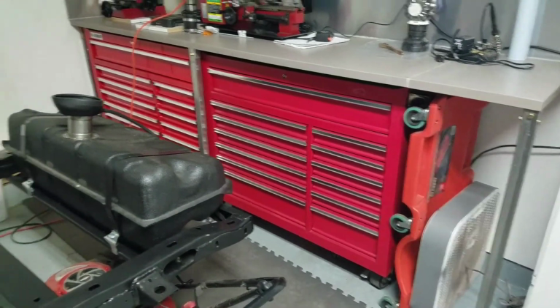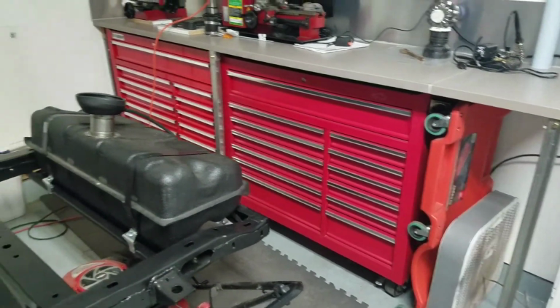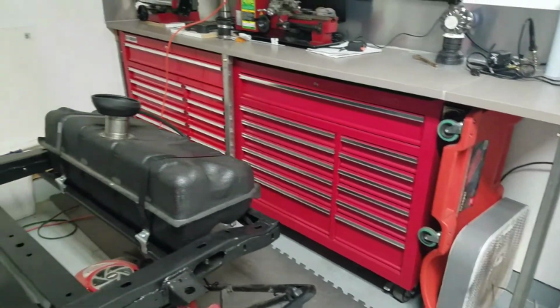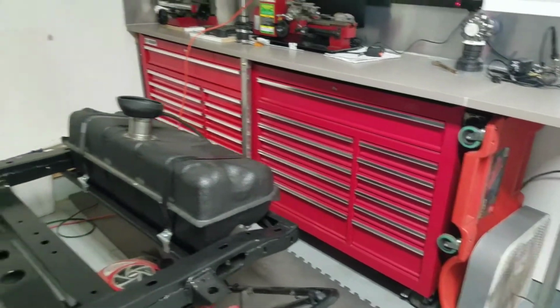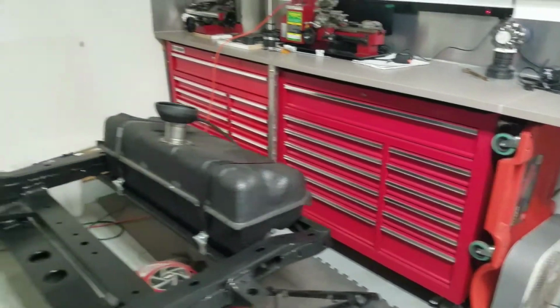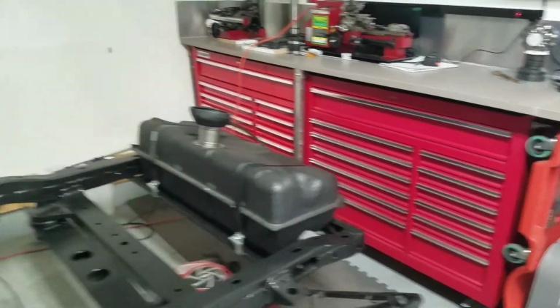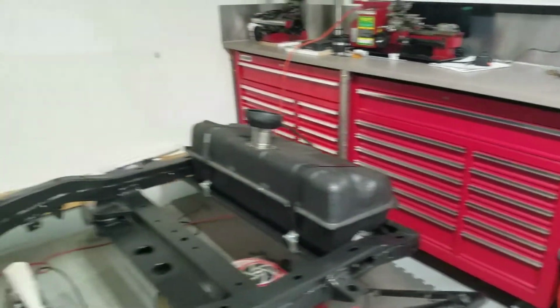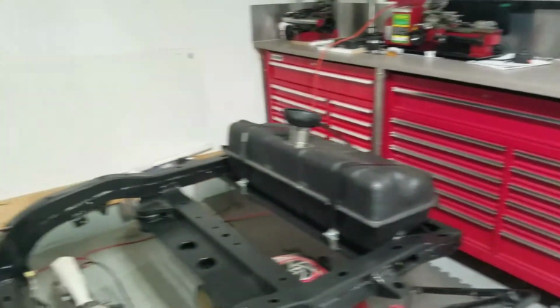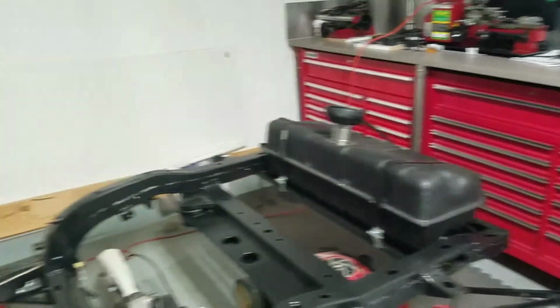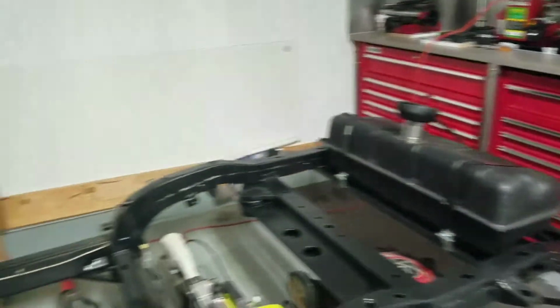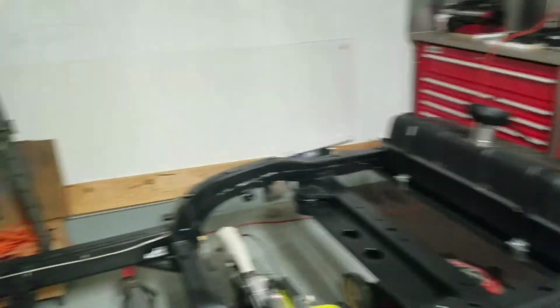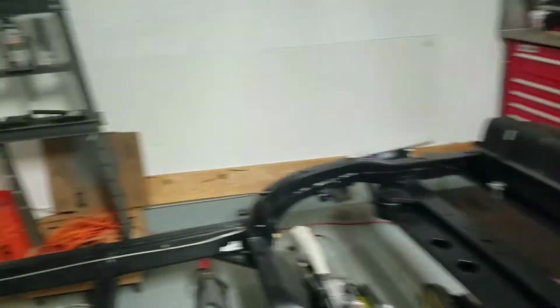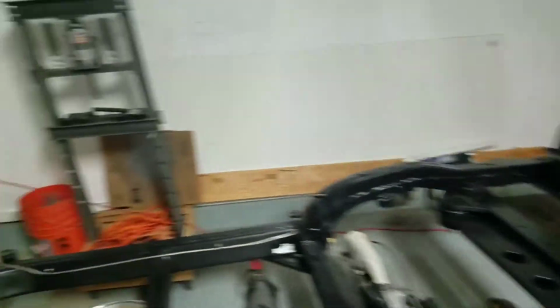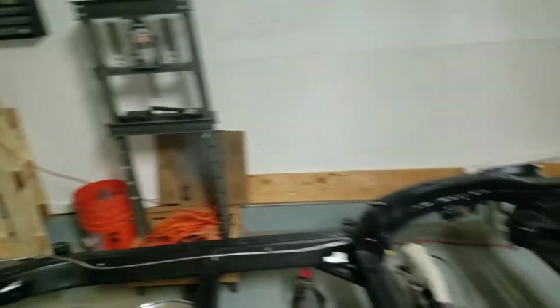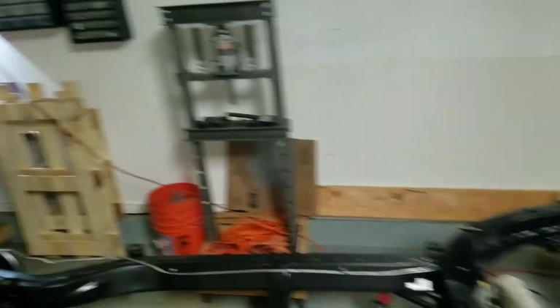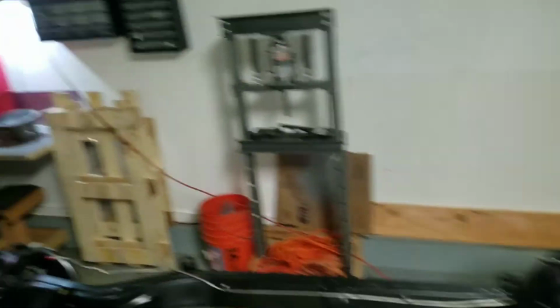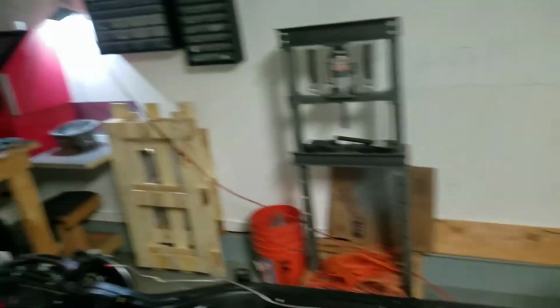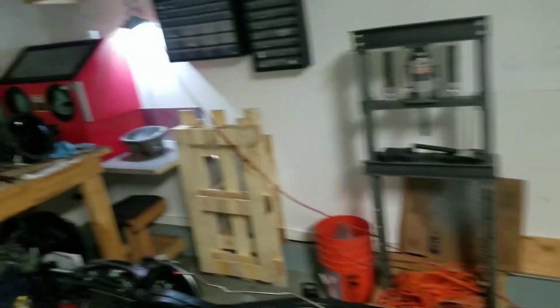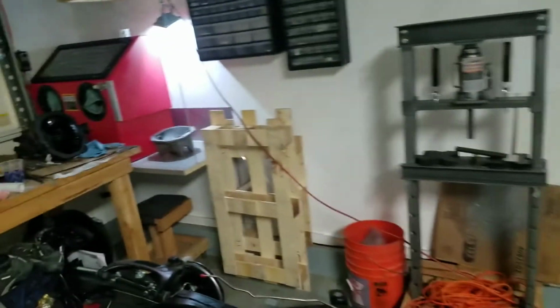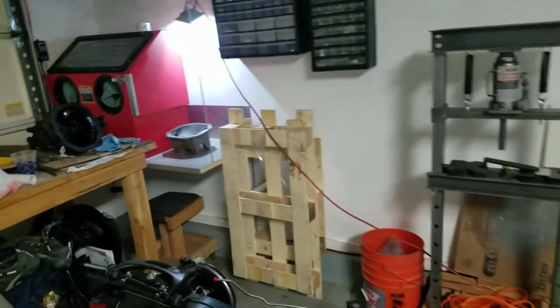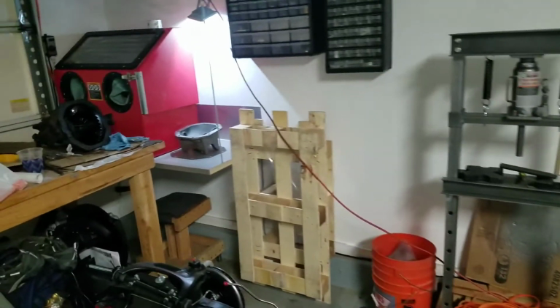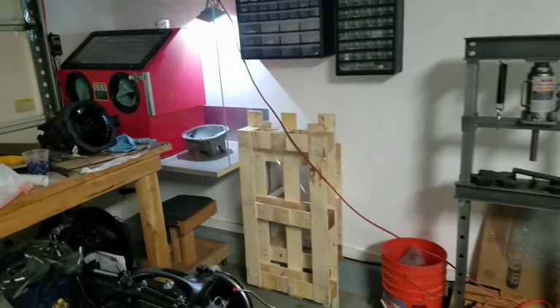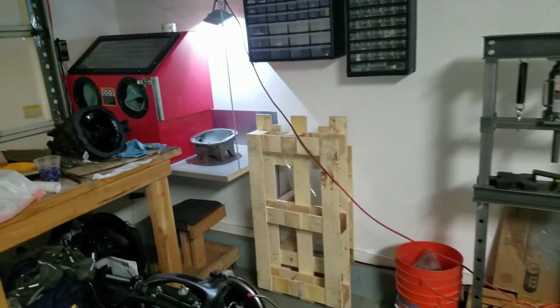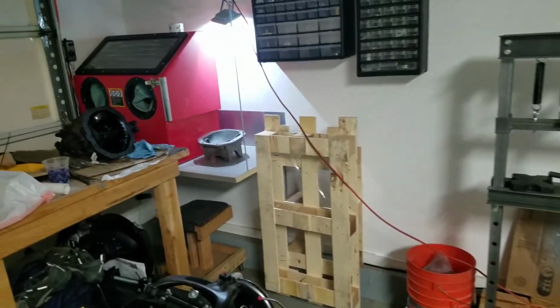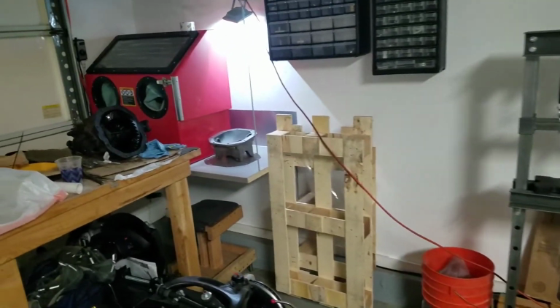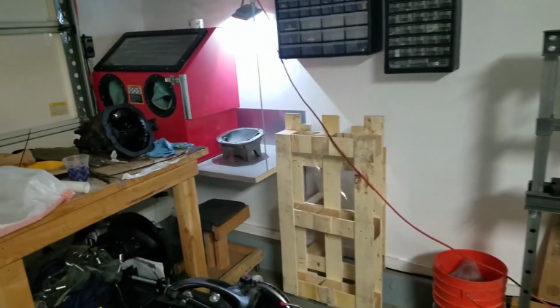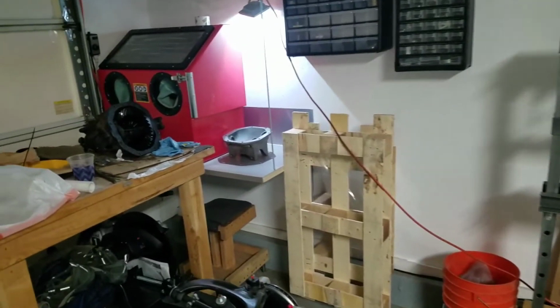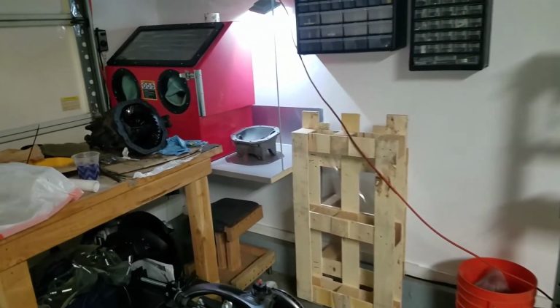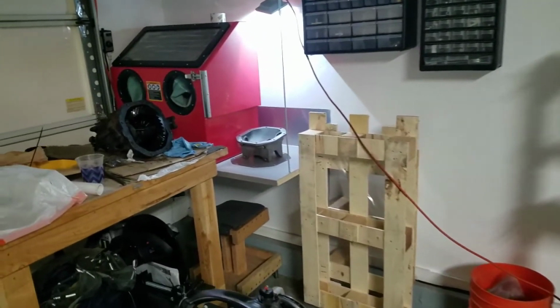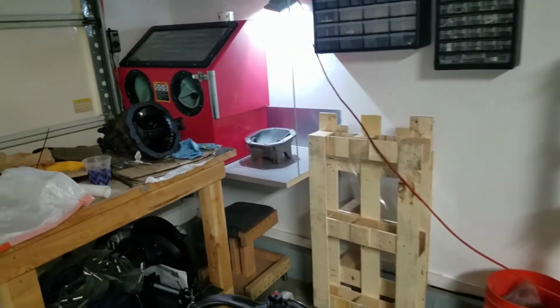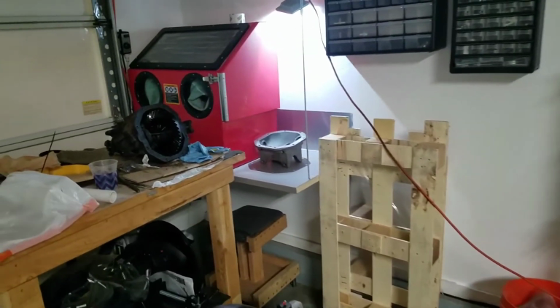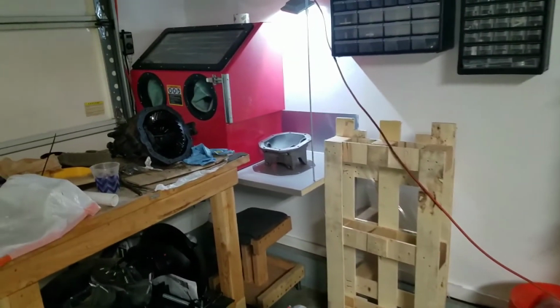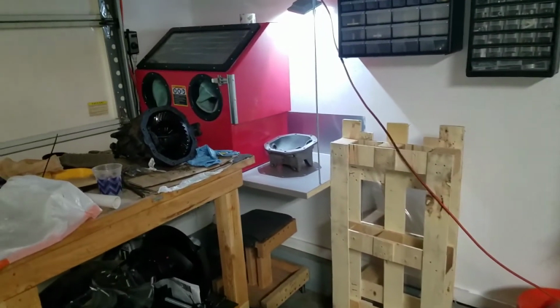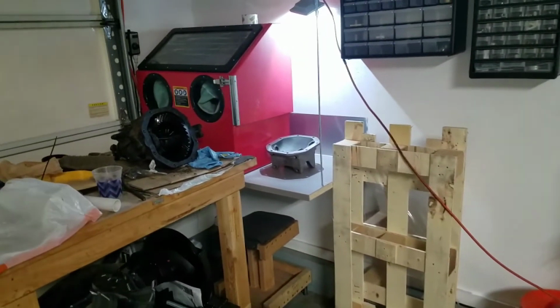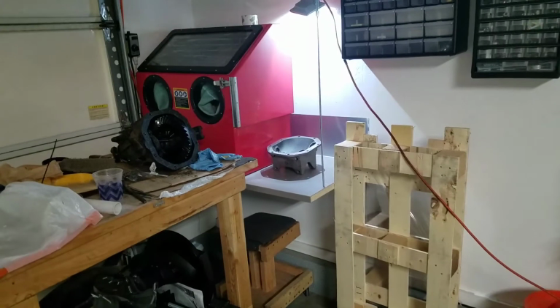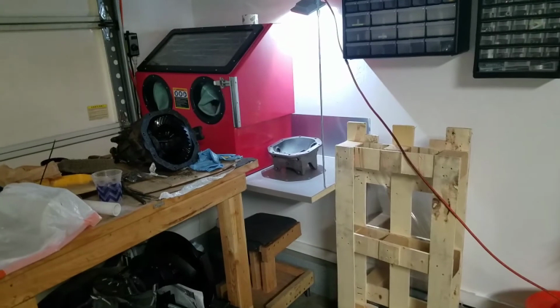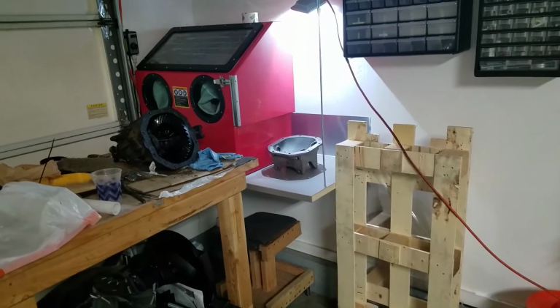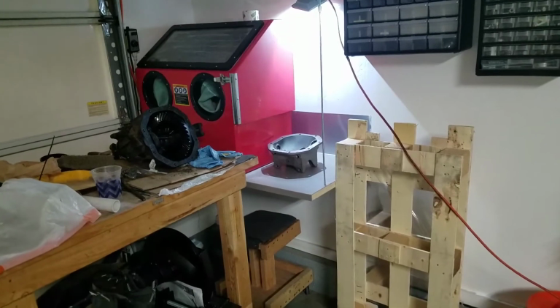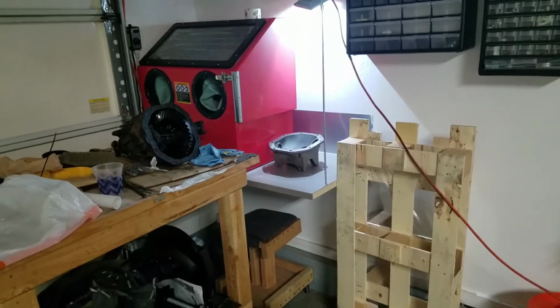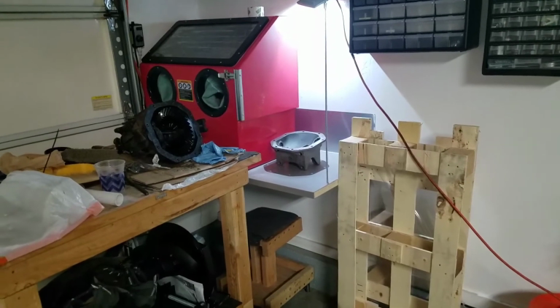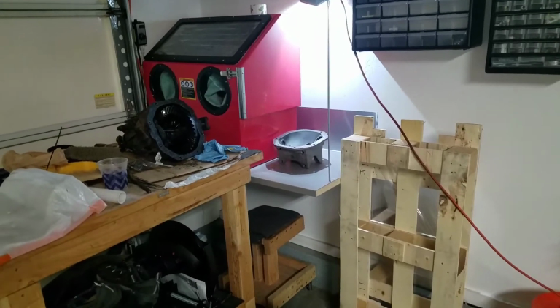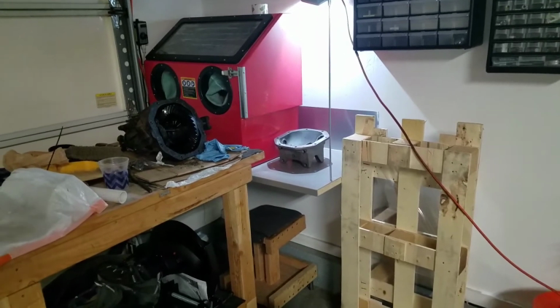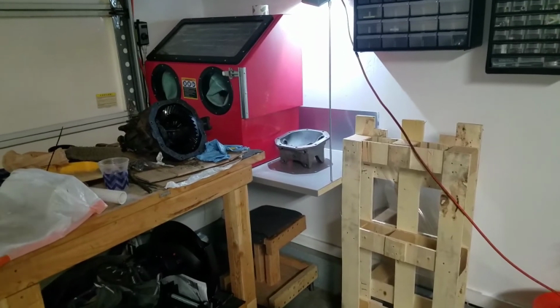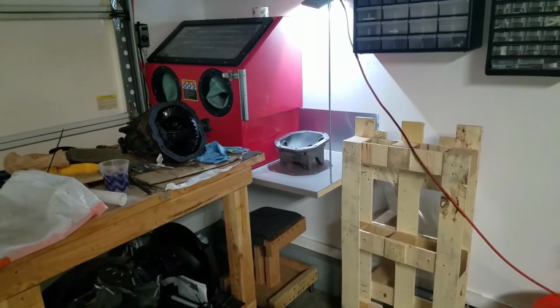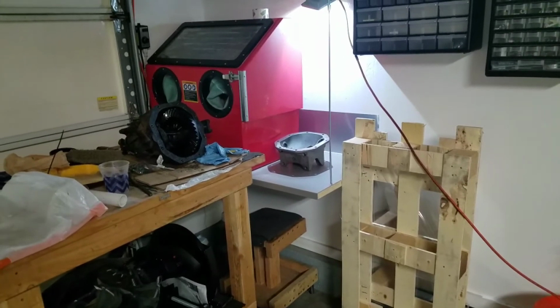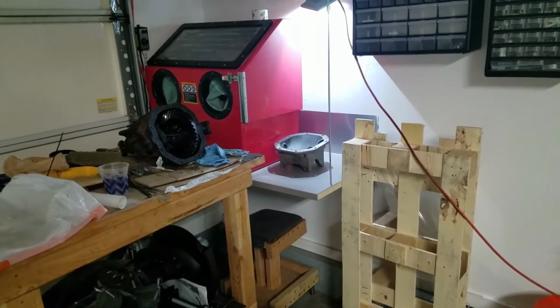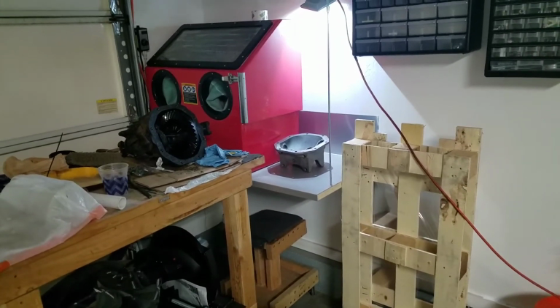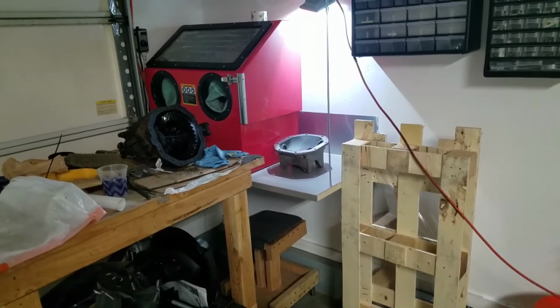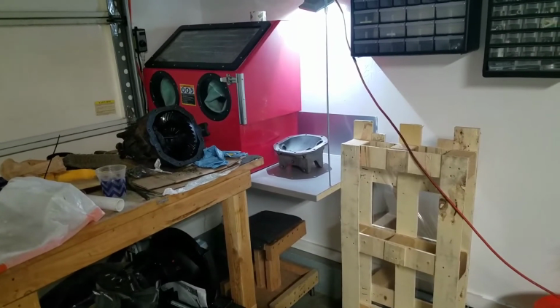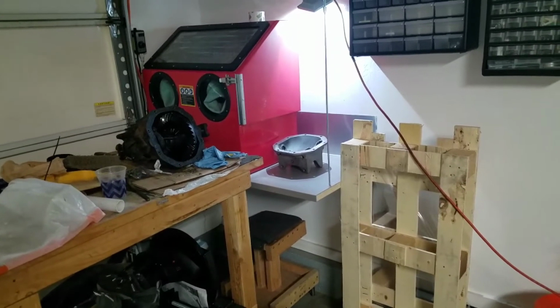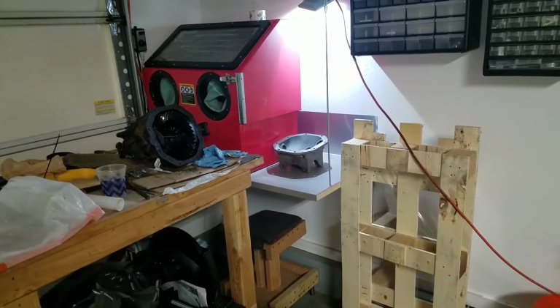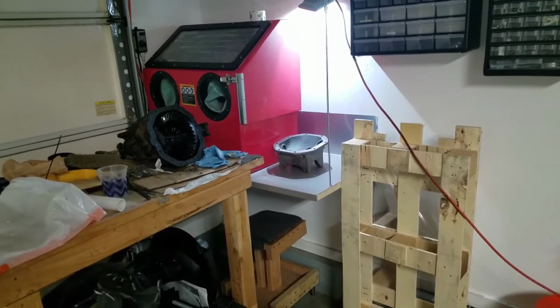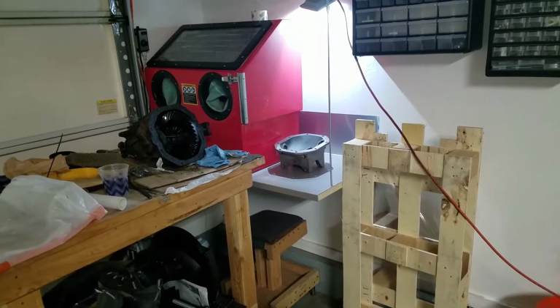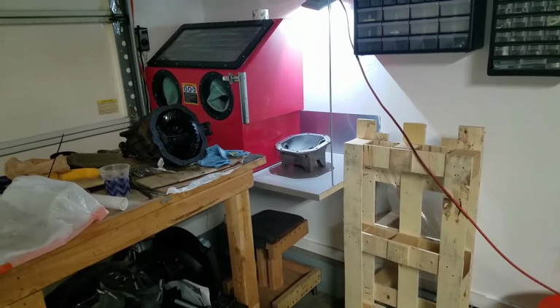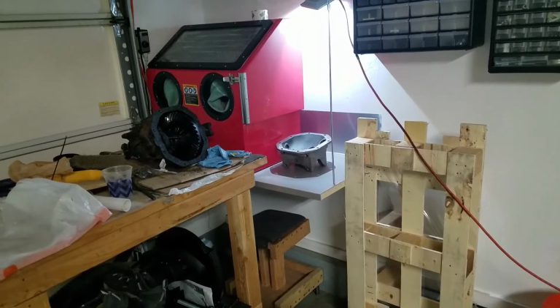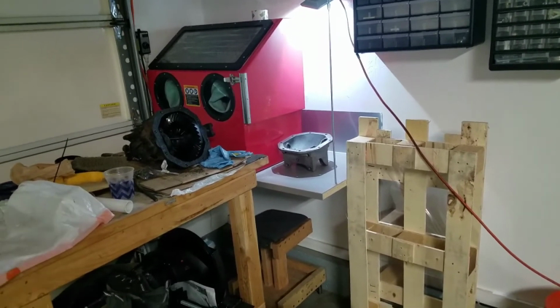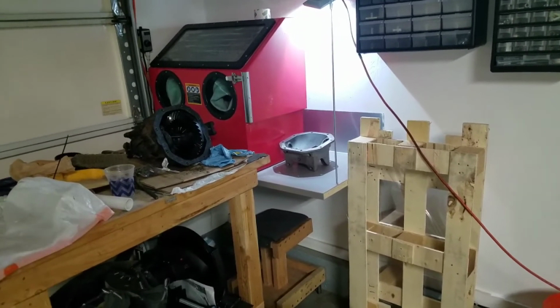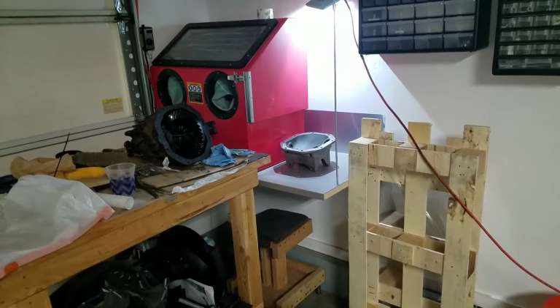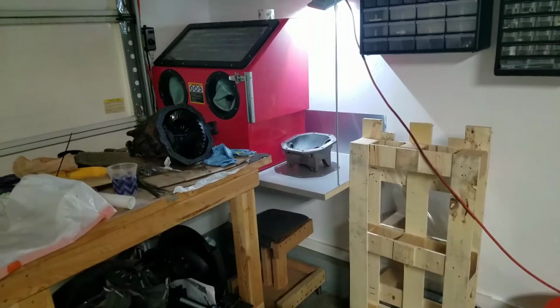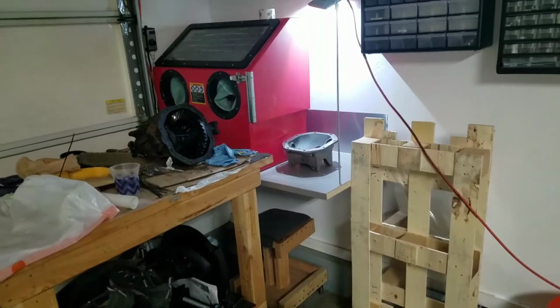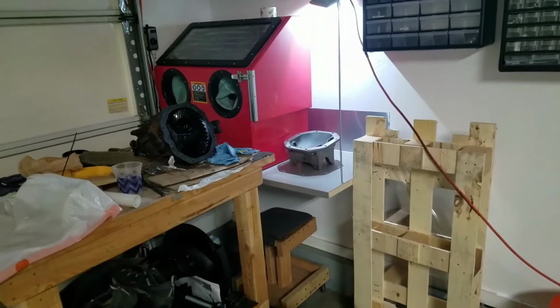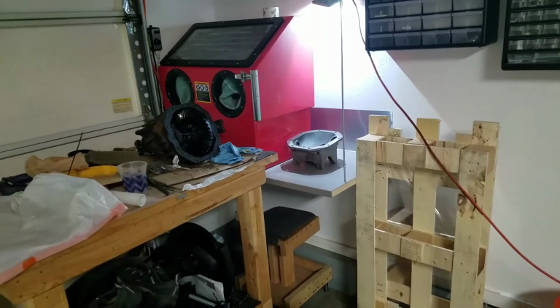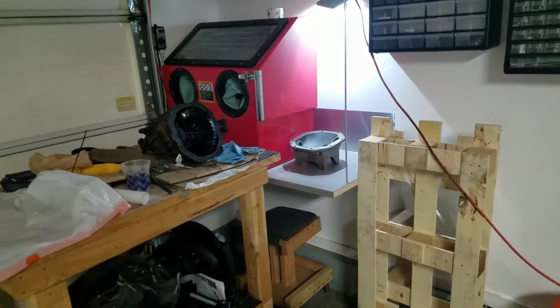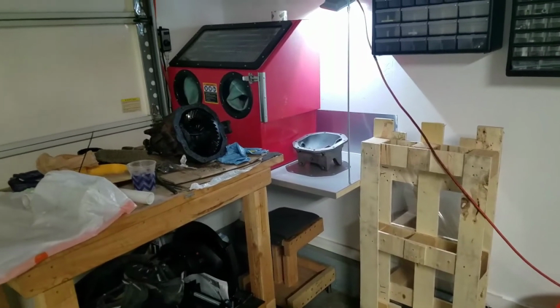The other piece of the table you can see there — I'm using it for a blast cabinet. And that worked out good.